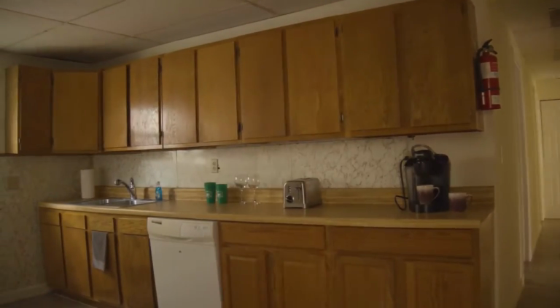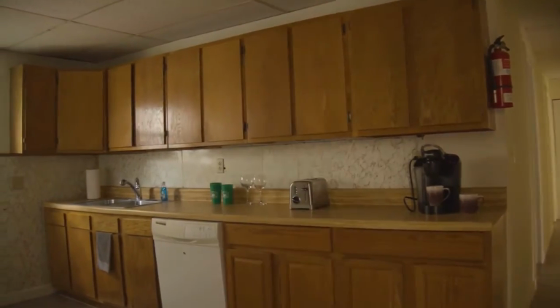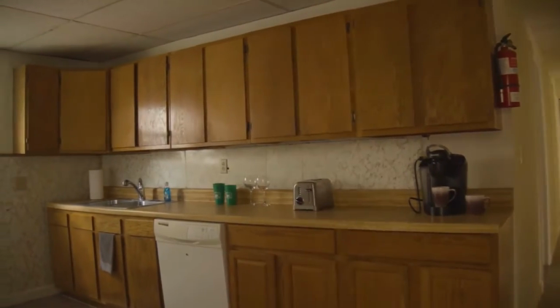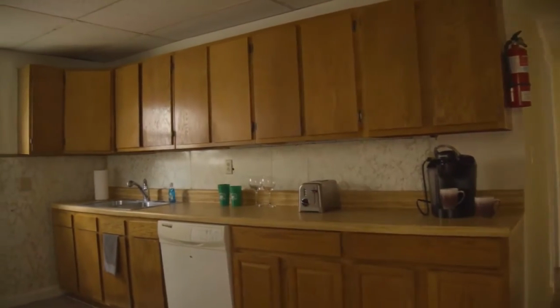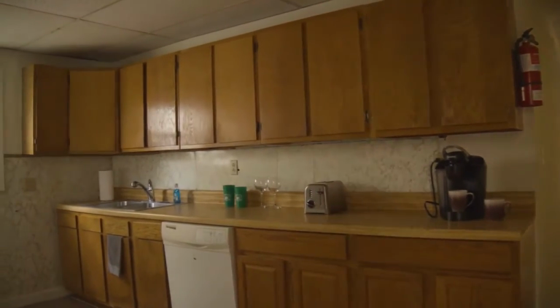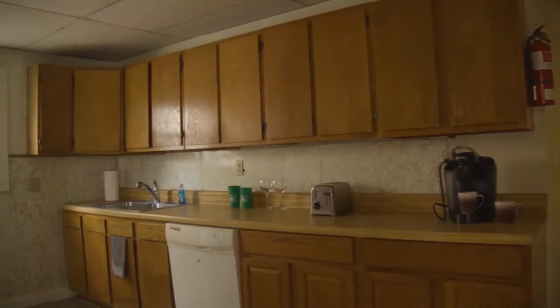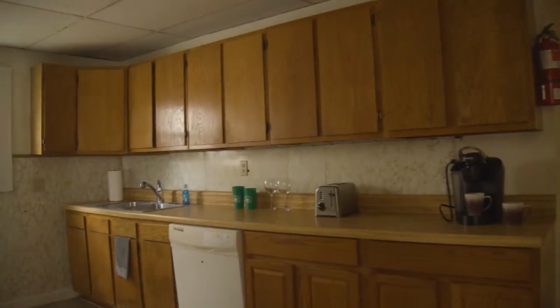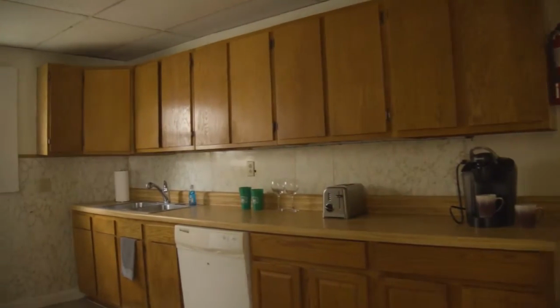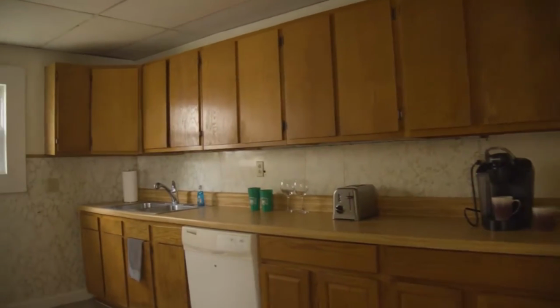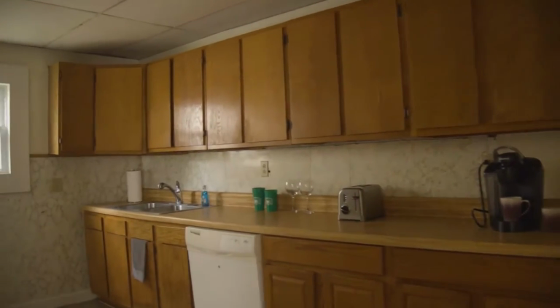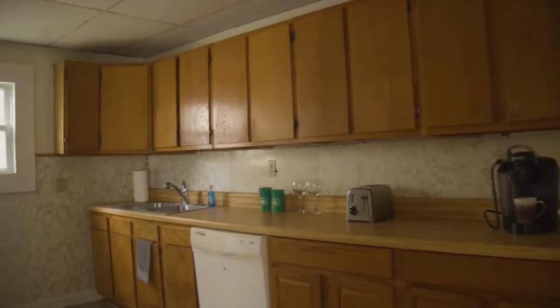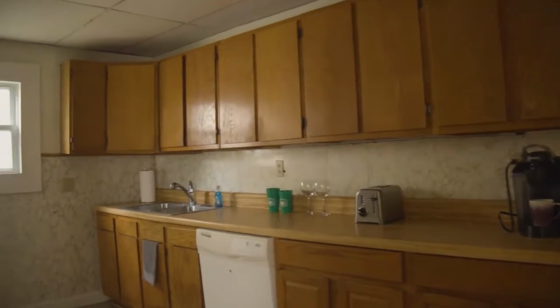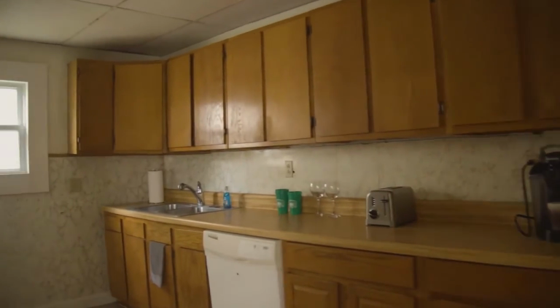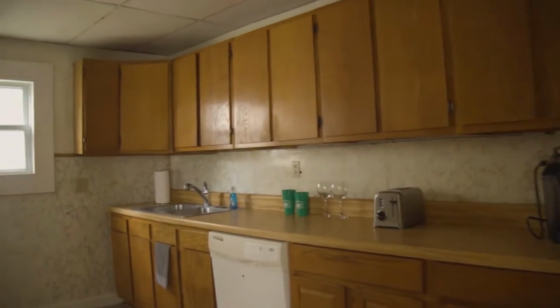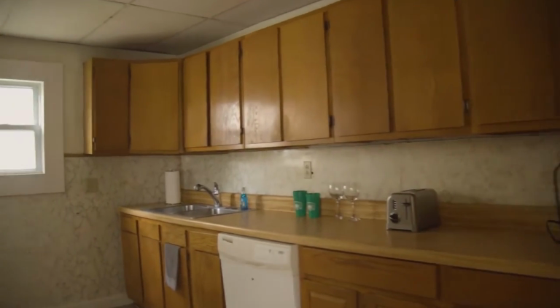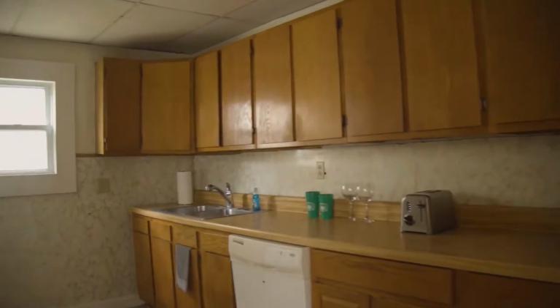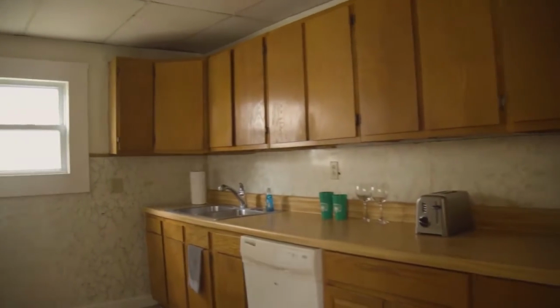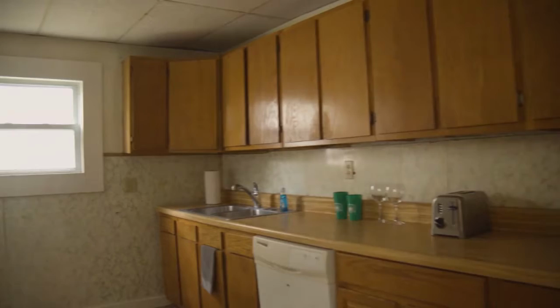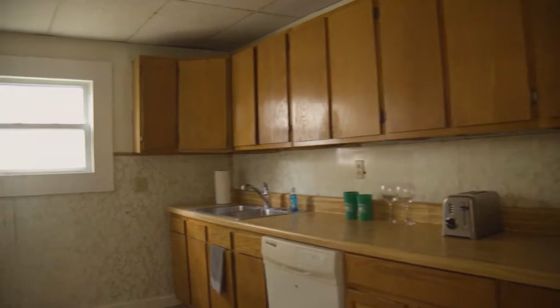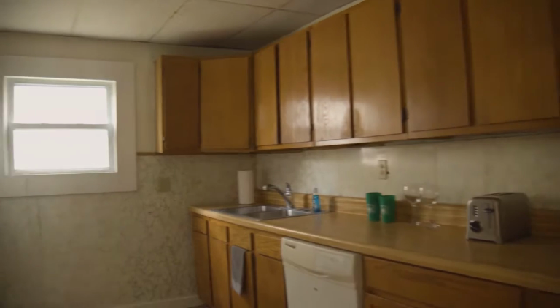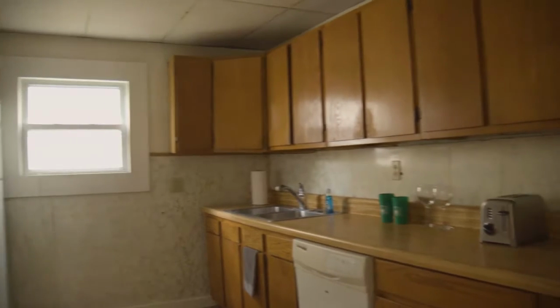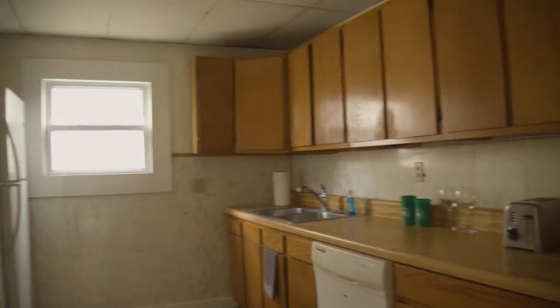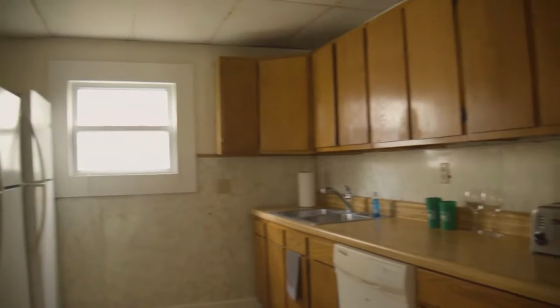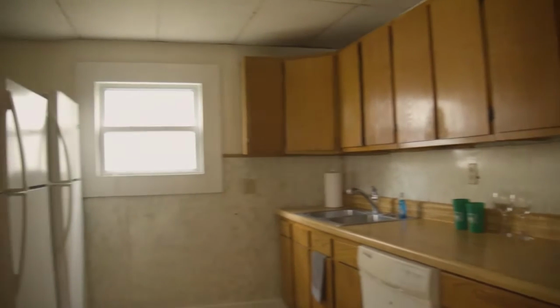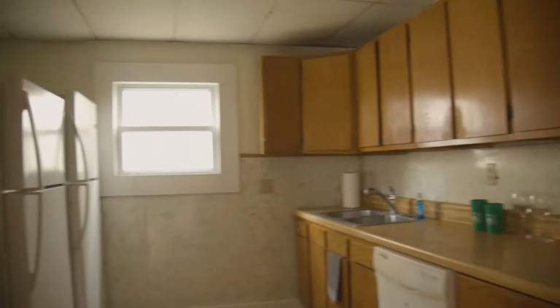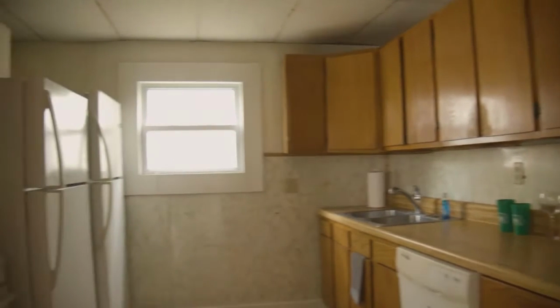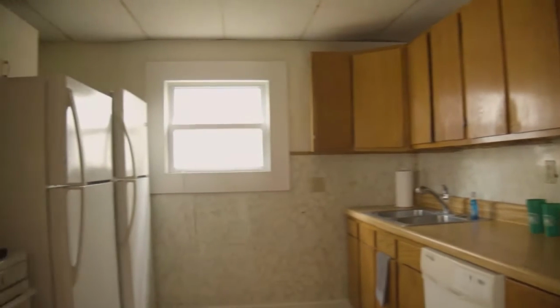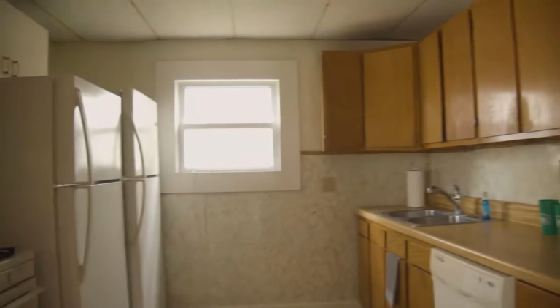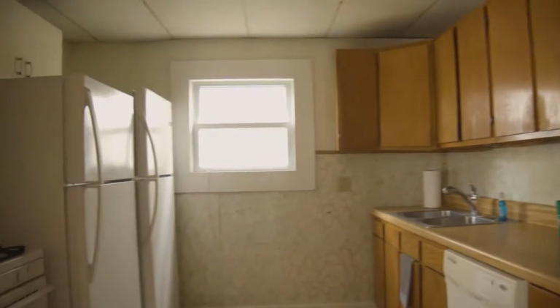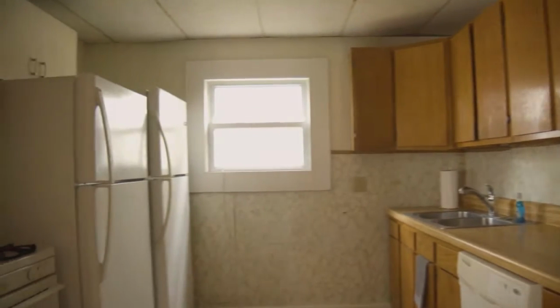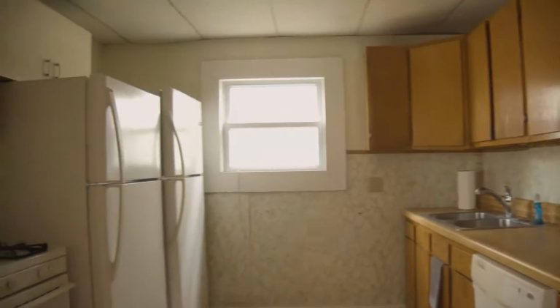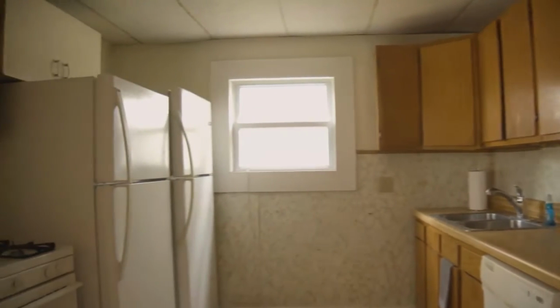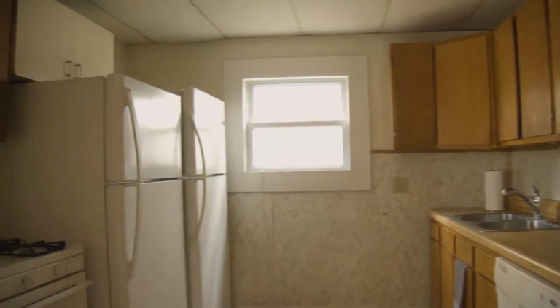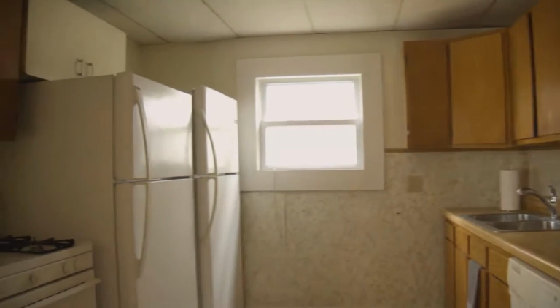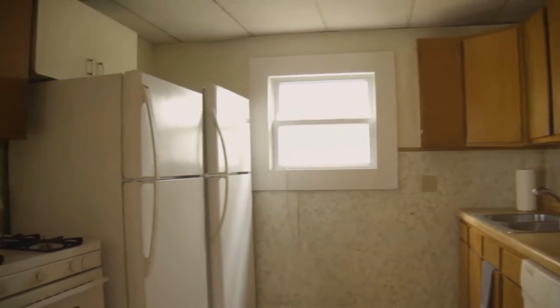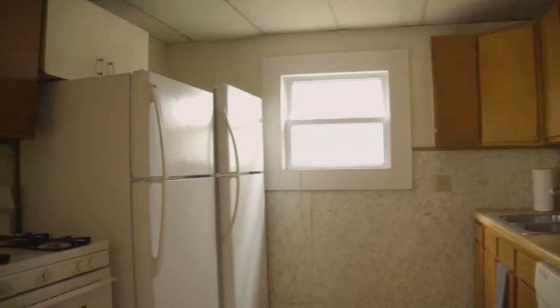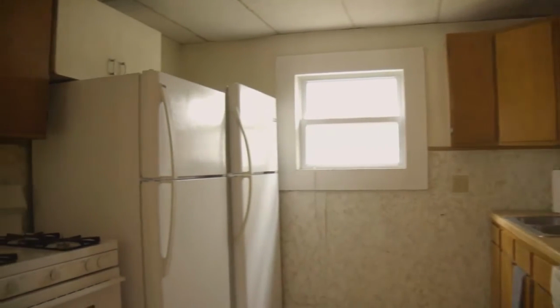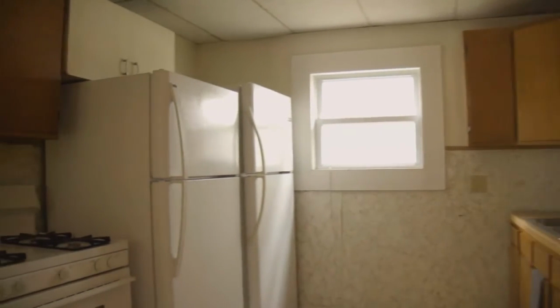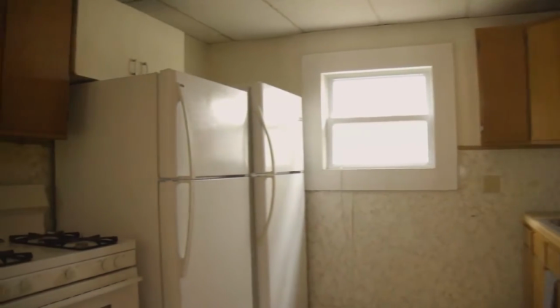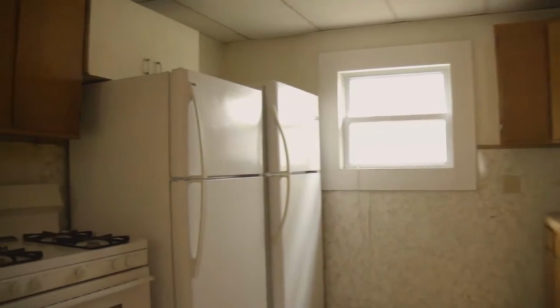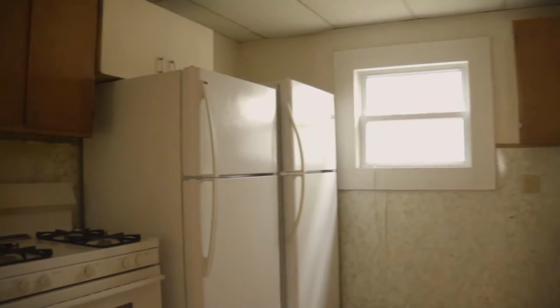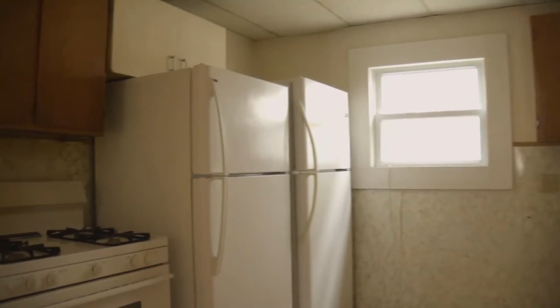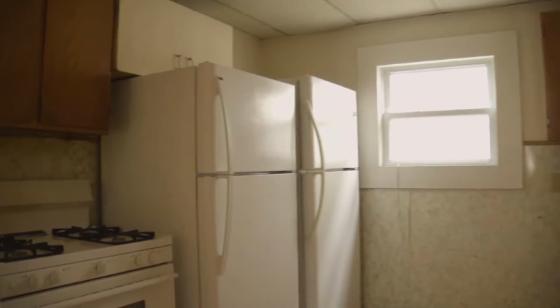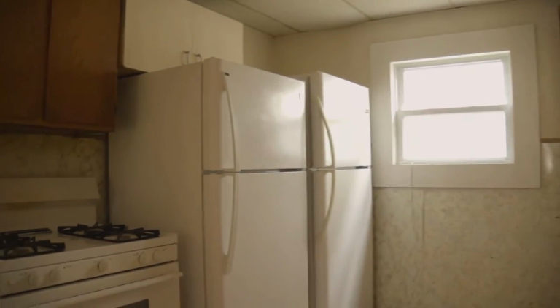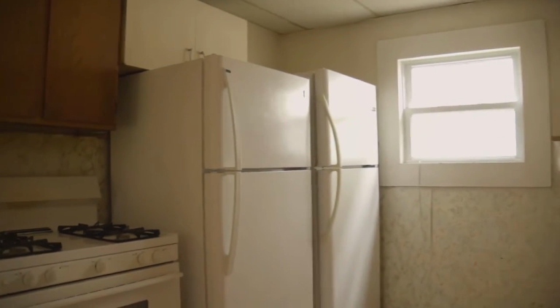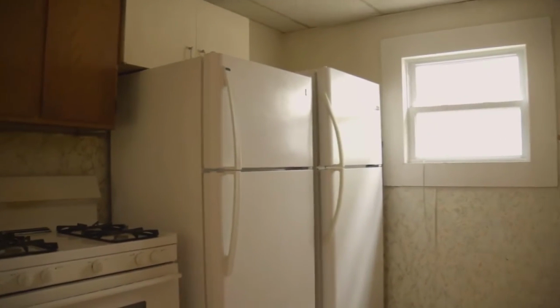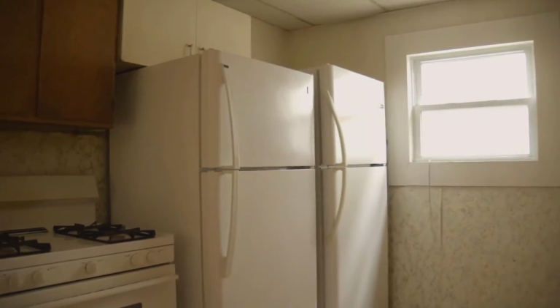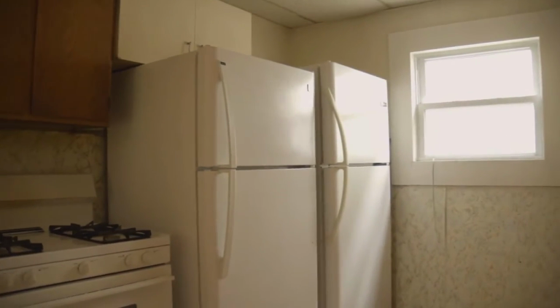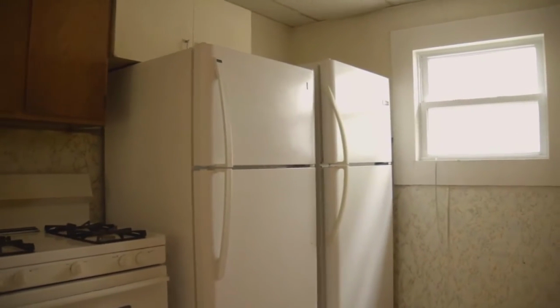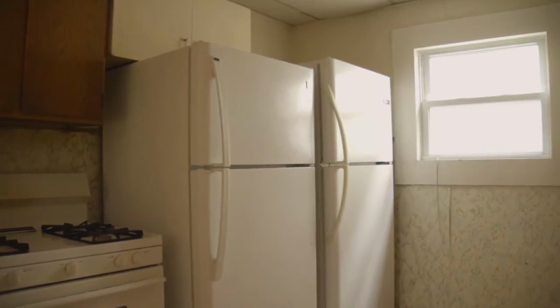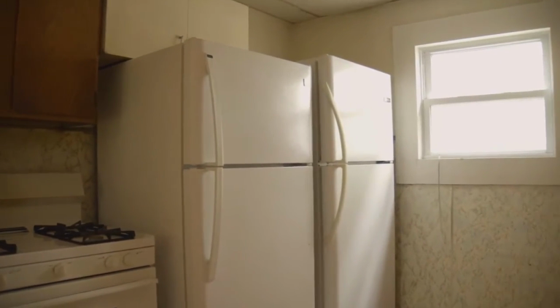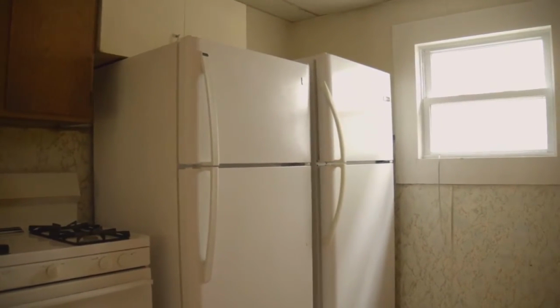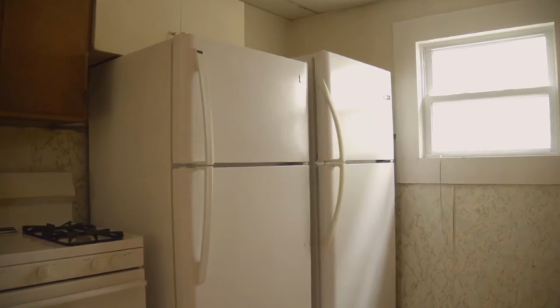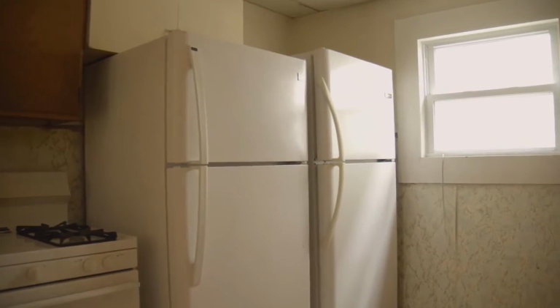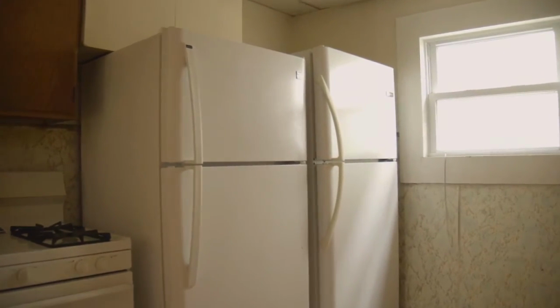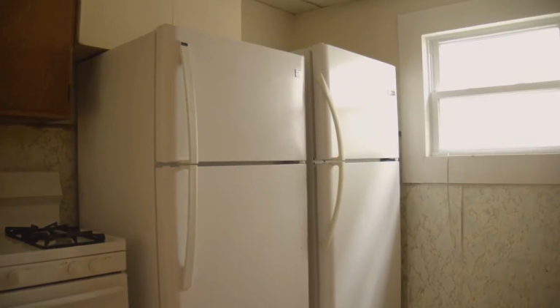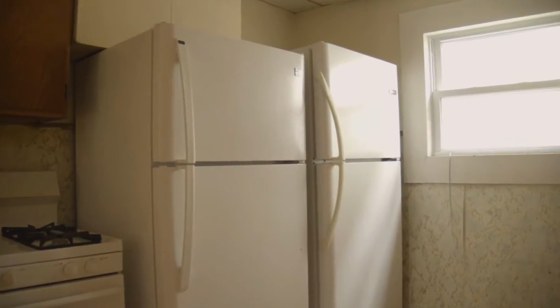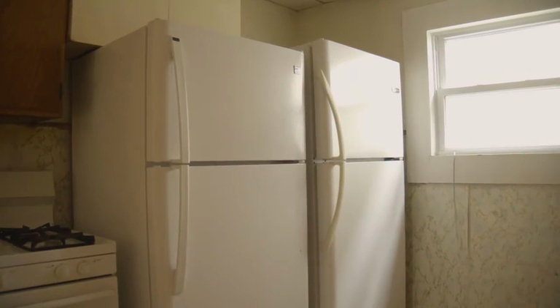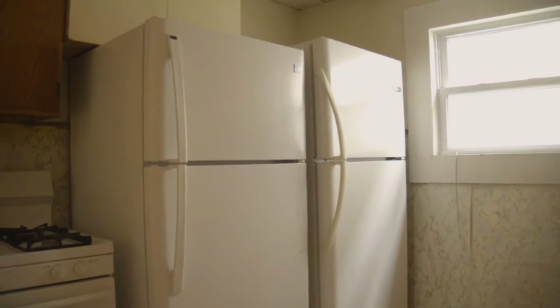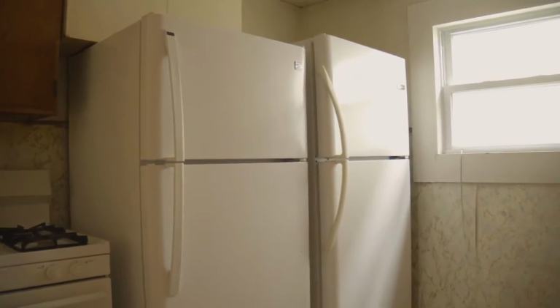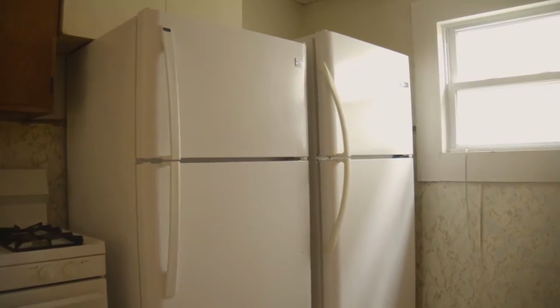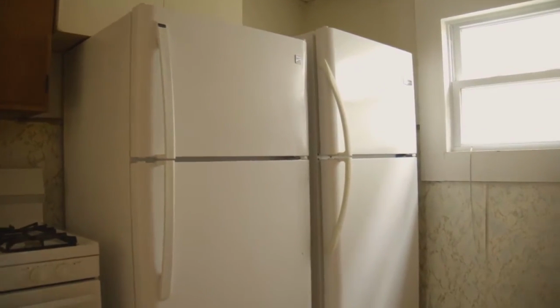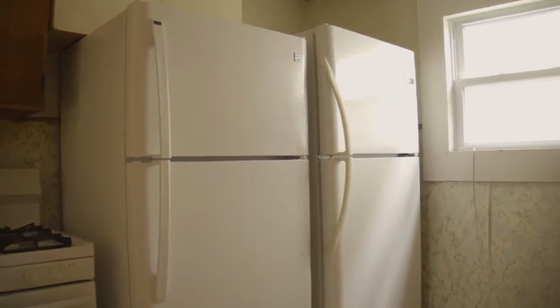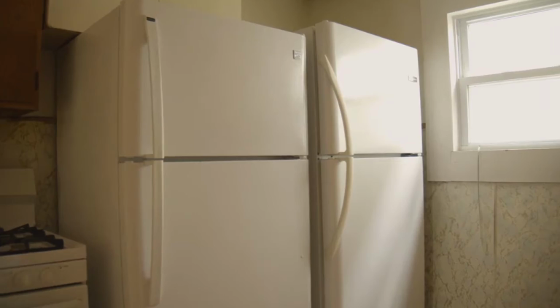The very spacious kitchen has lots of cabinet space, a dishwasher, and two refrigerators to easily store food for five people.